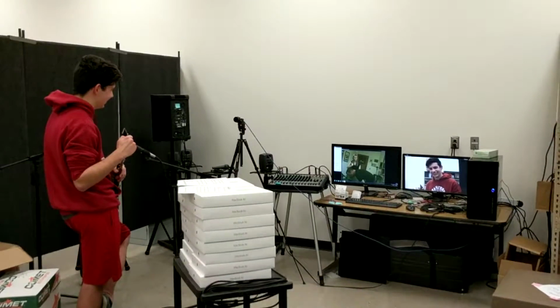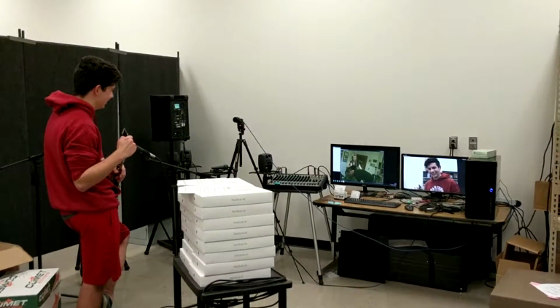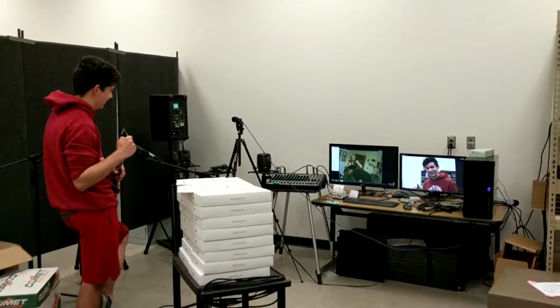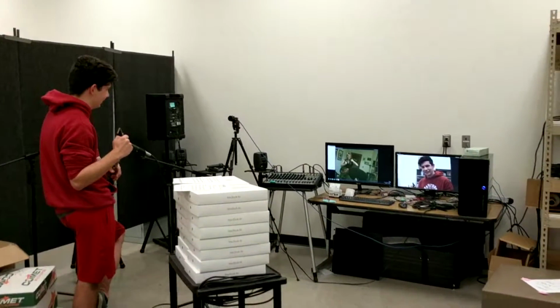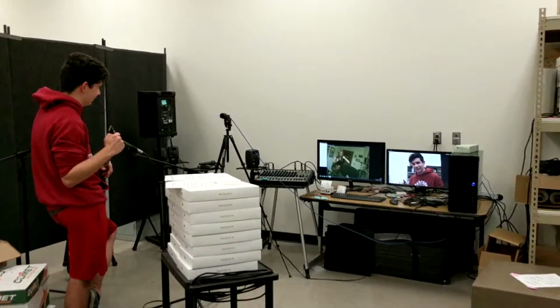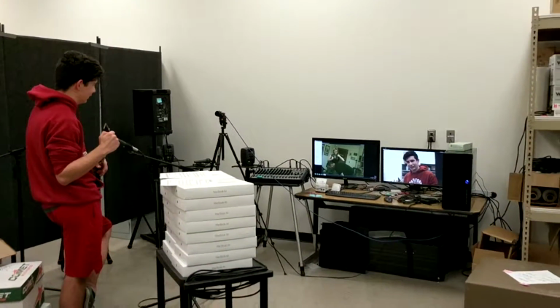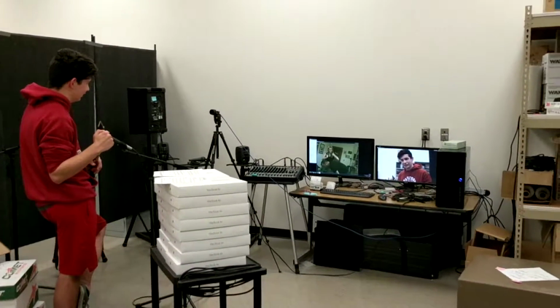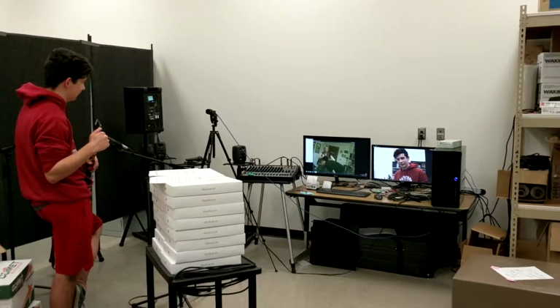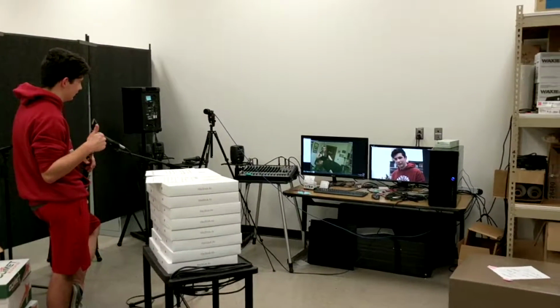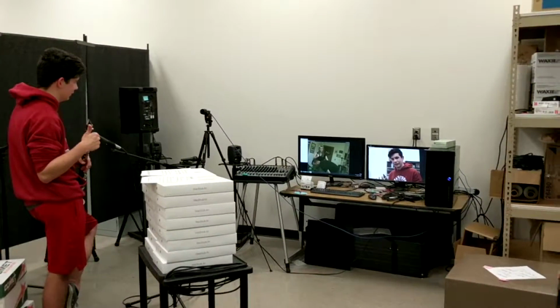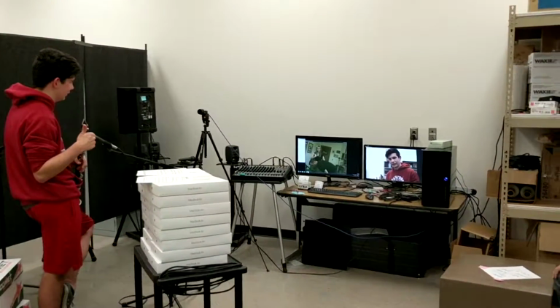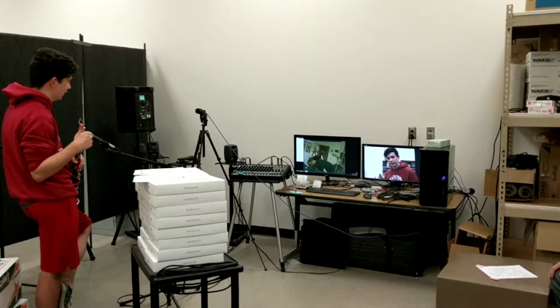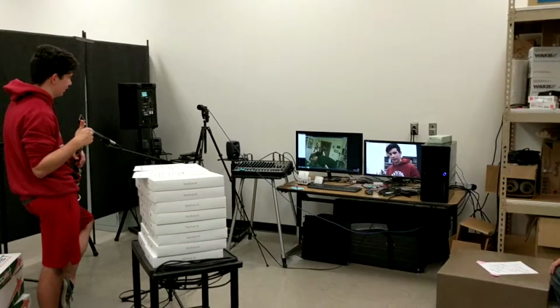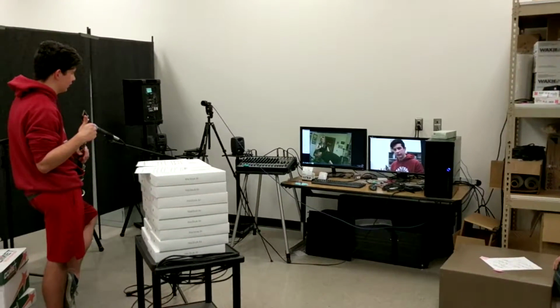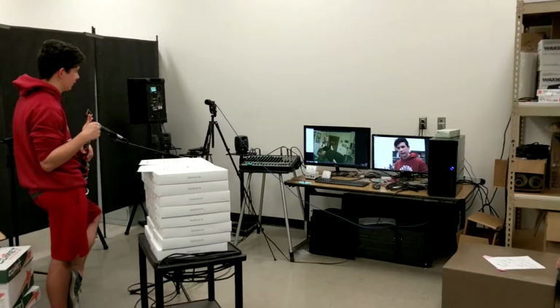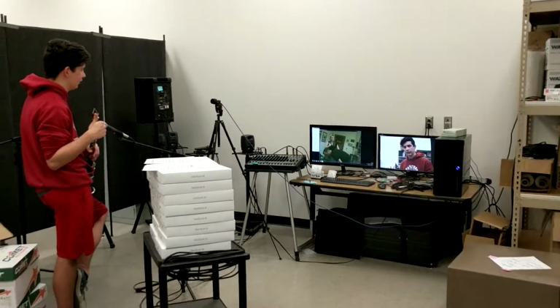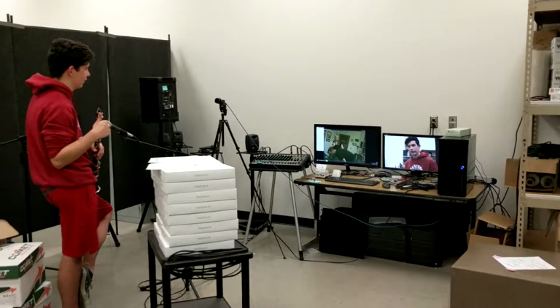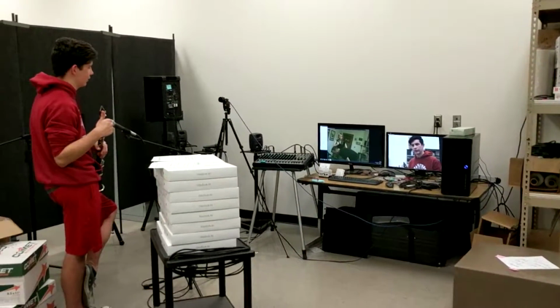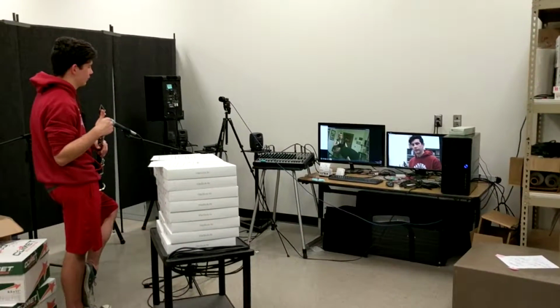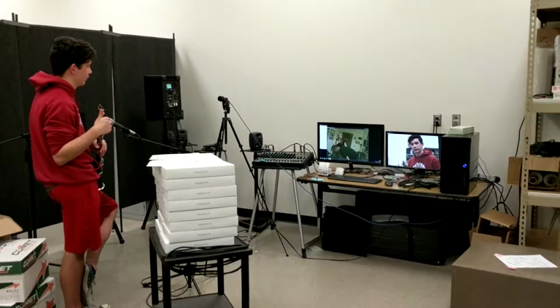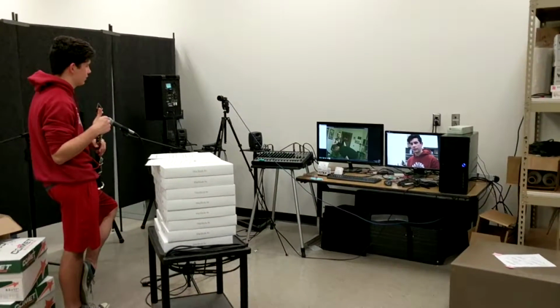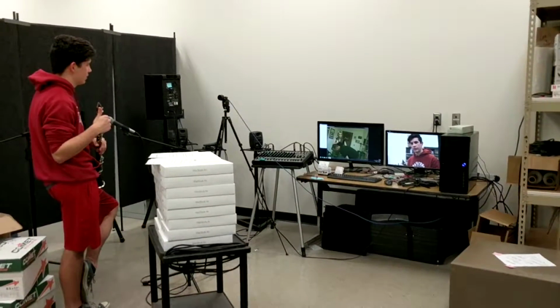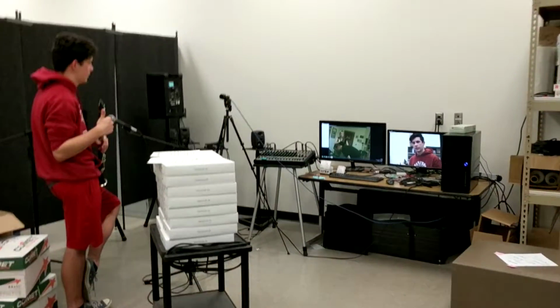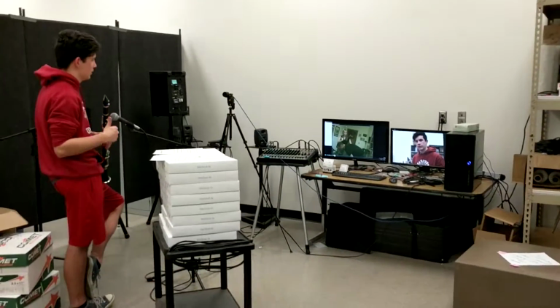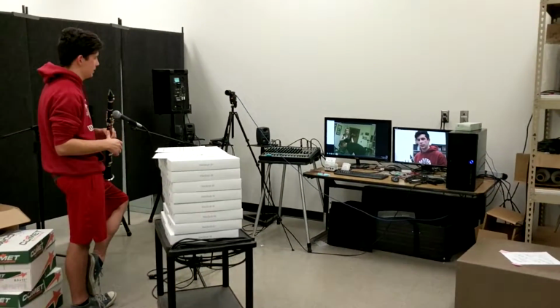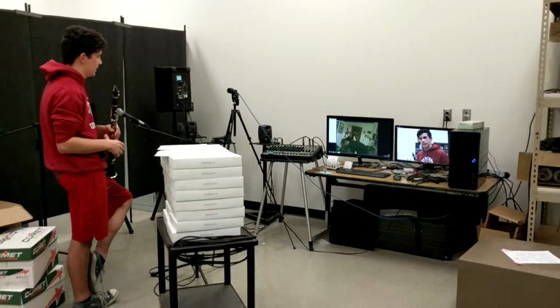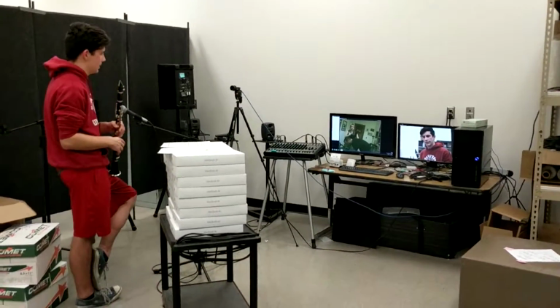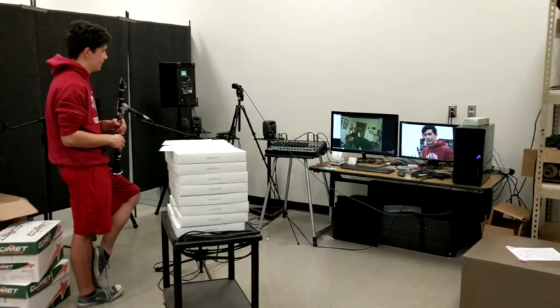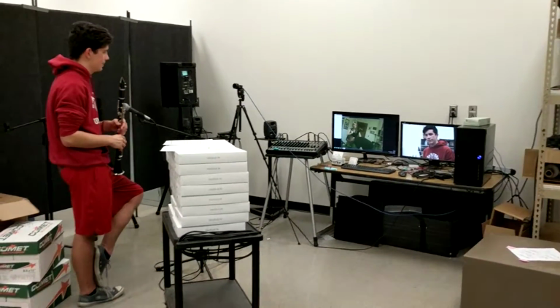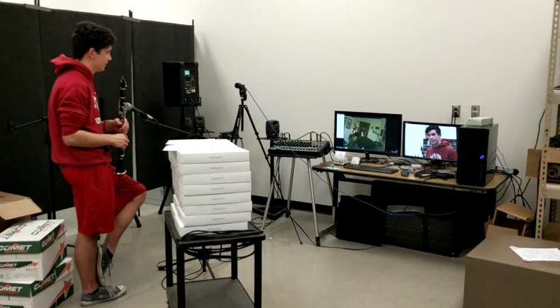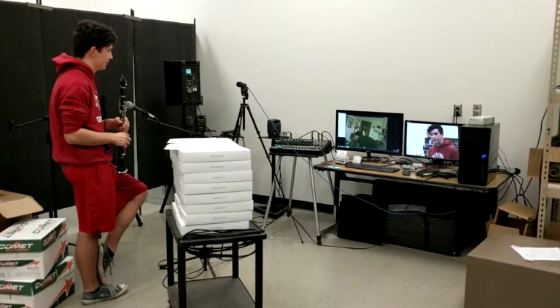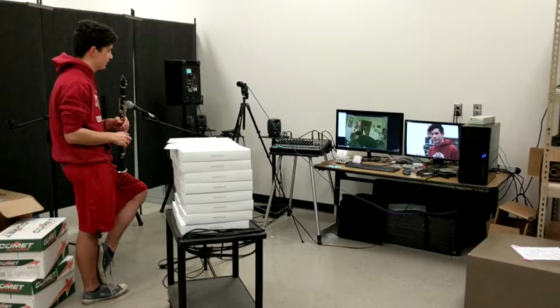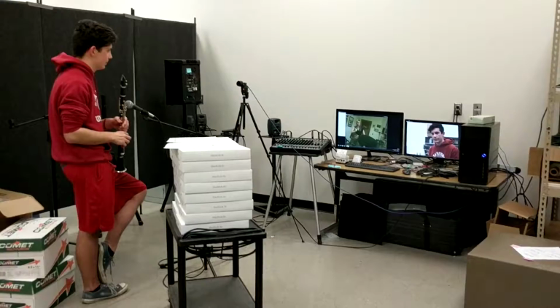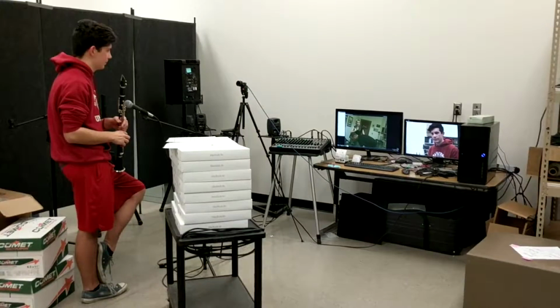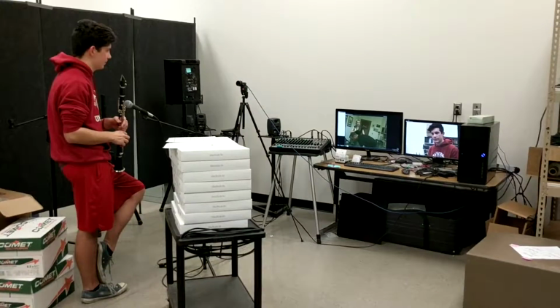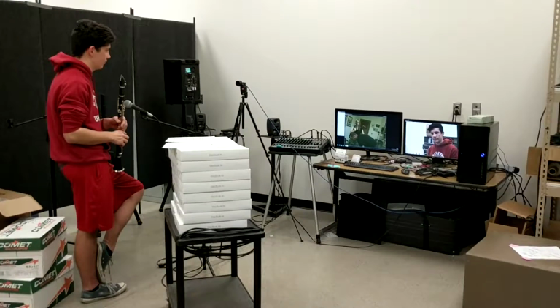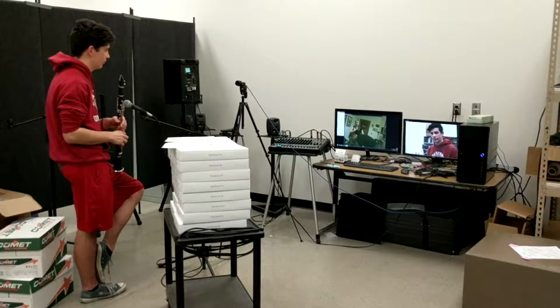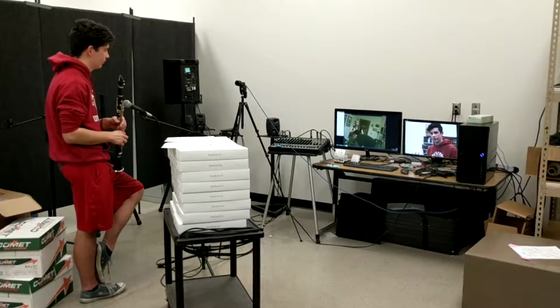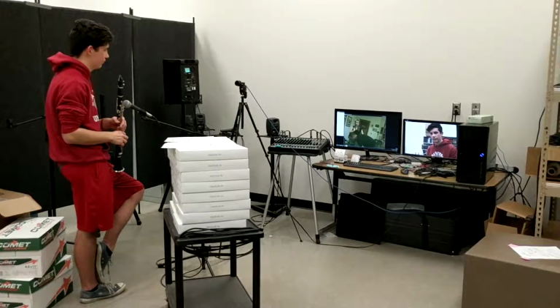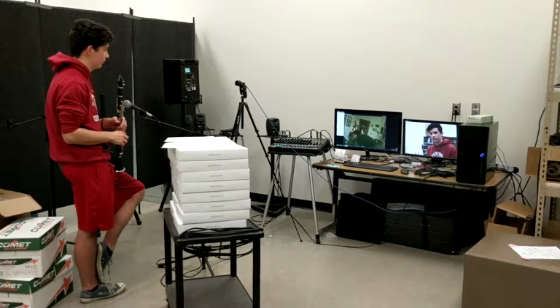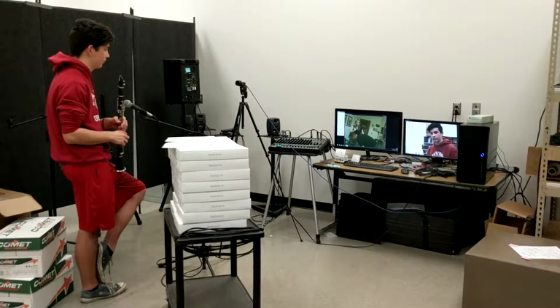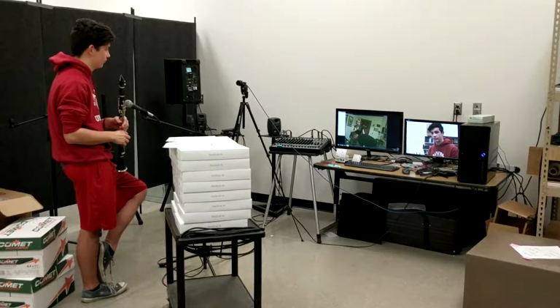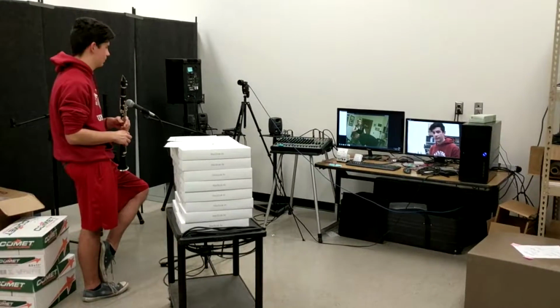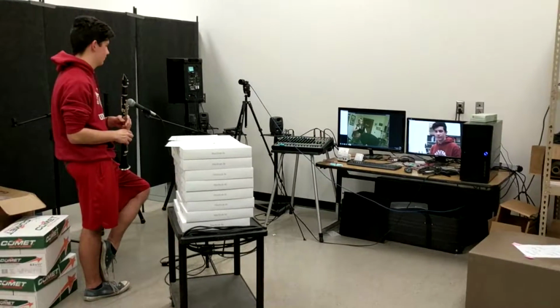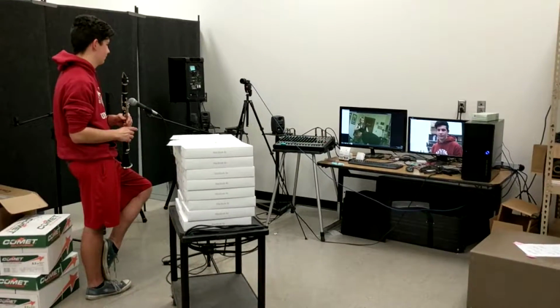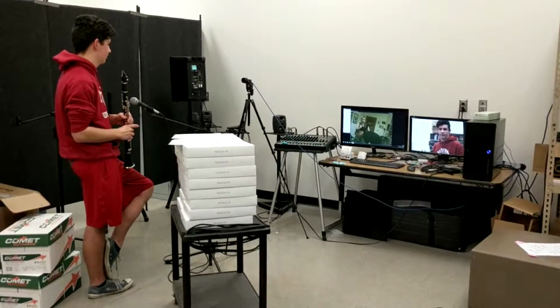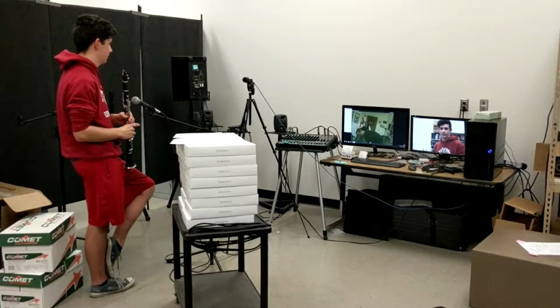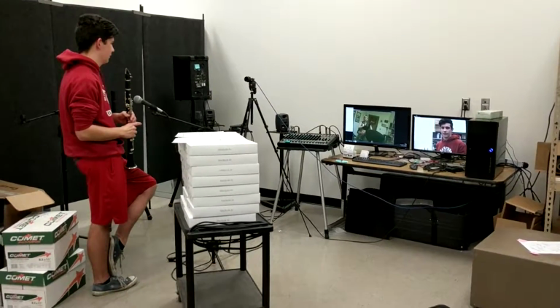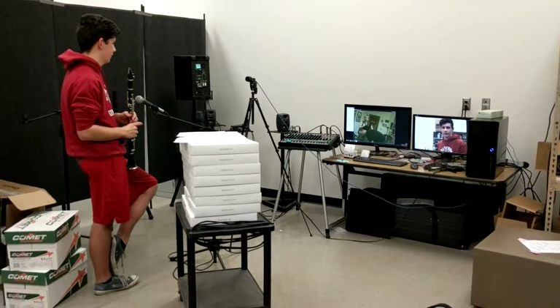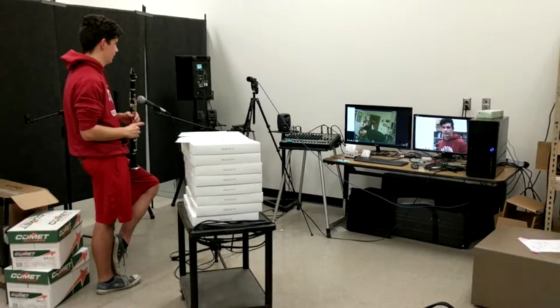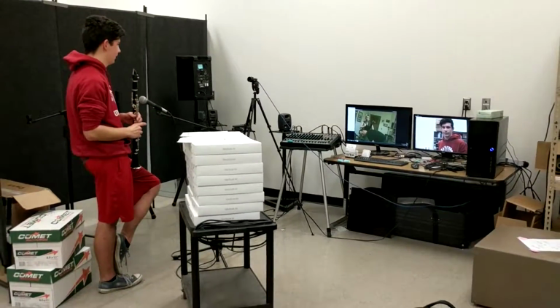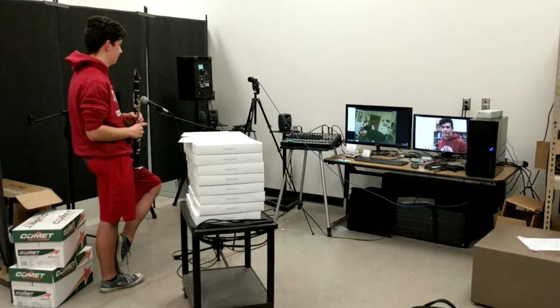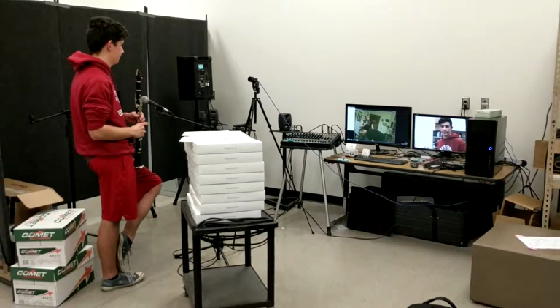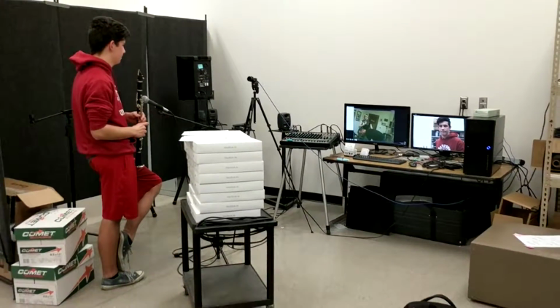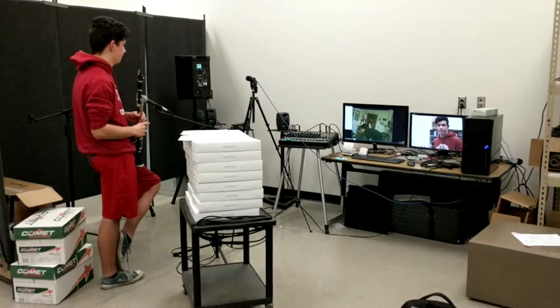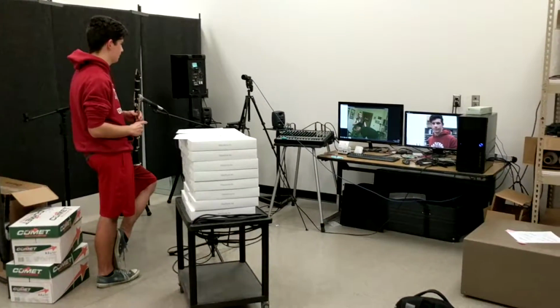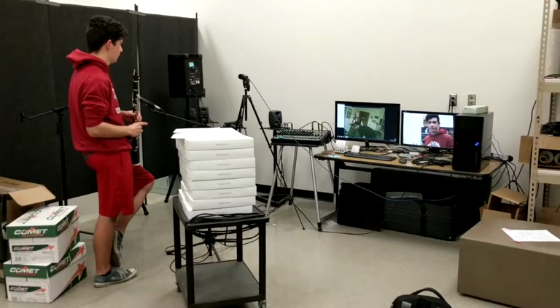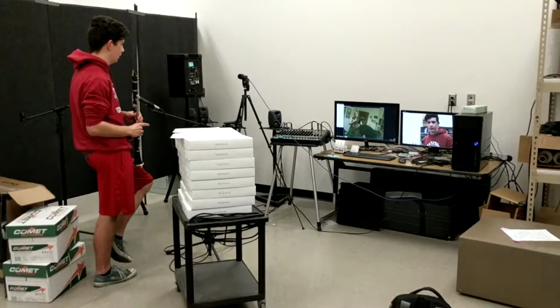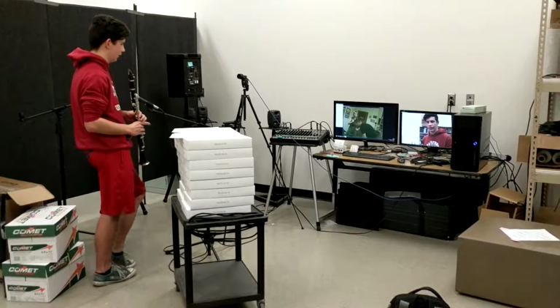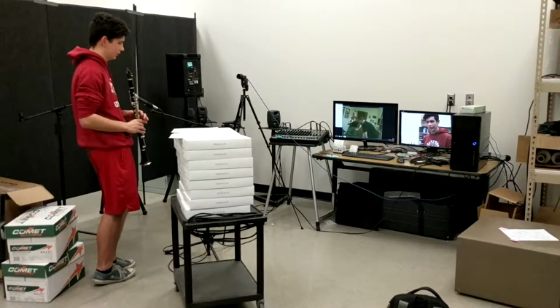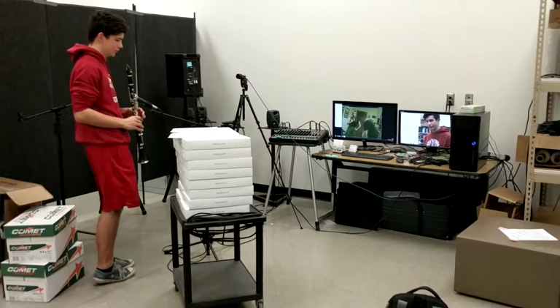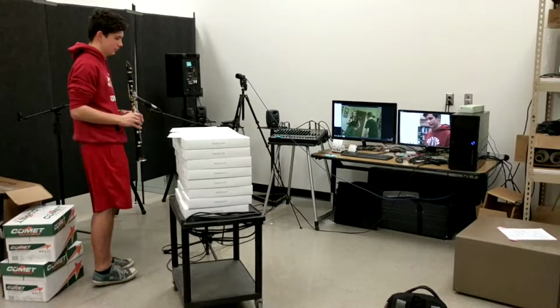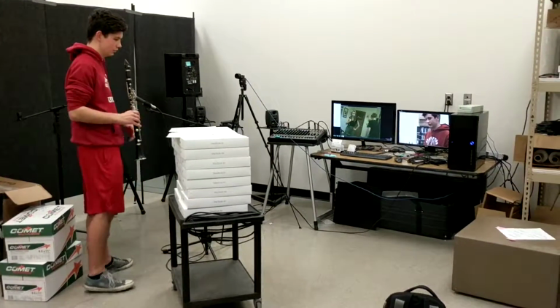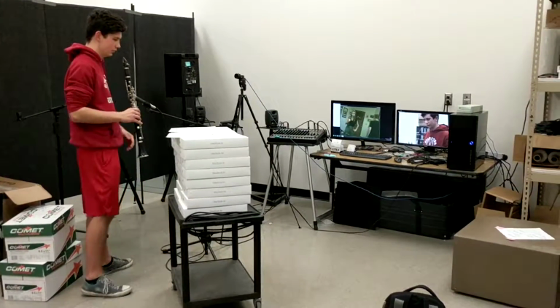Cool, great. Can we just do it one more time? I'm going to zoom the camera and get a nice shot of that exercise, and then we will call it a Friday. Okay, cool.